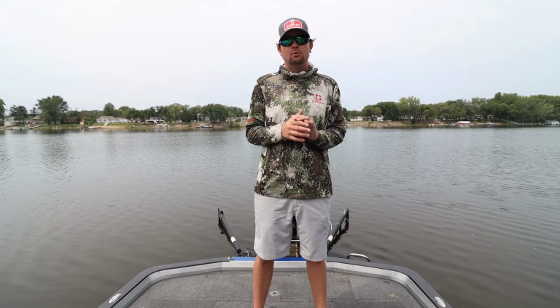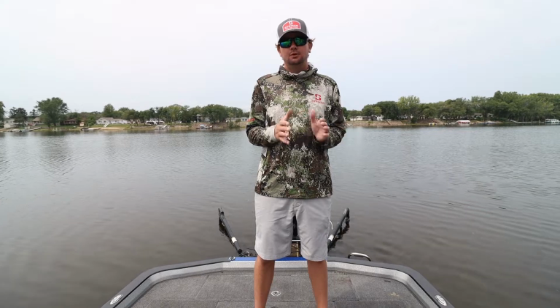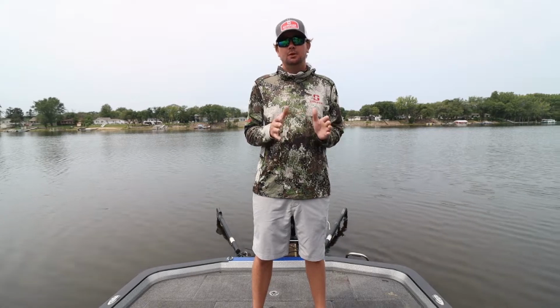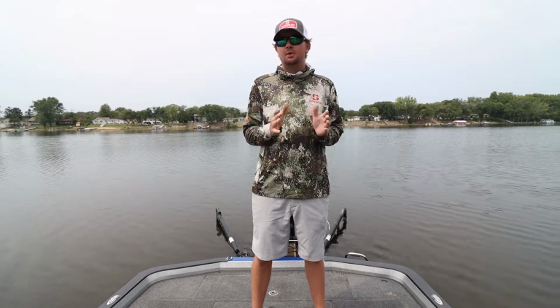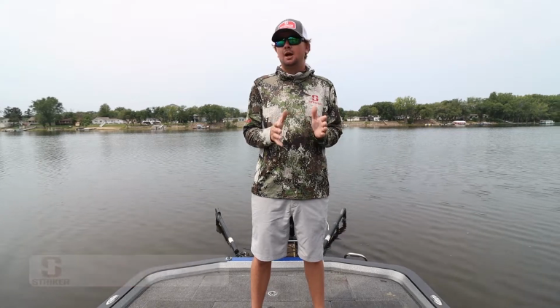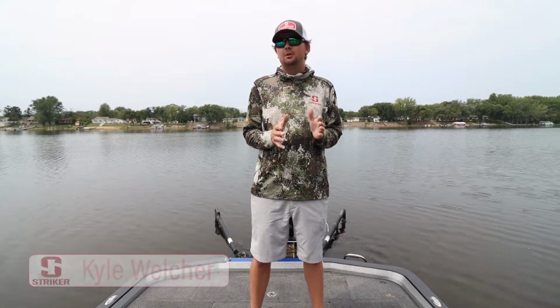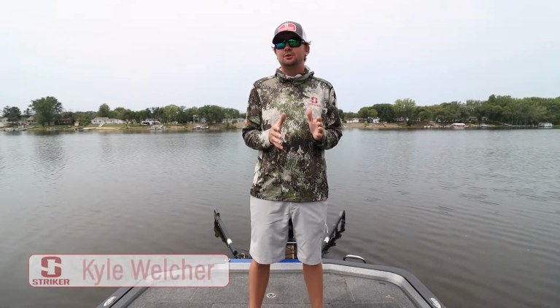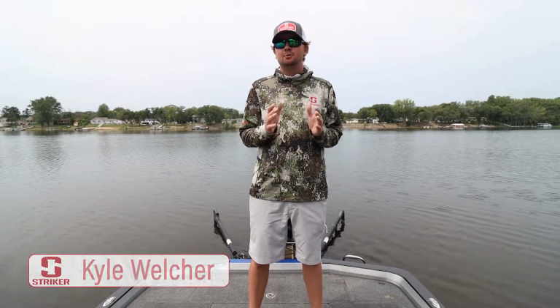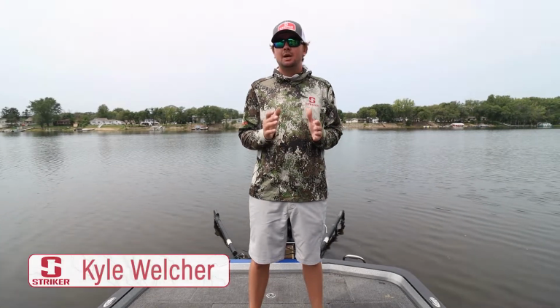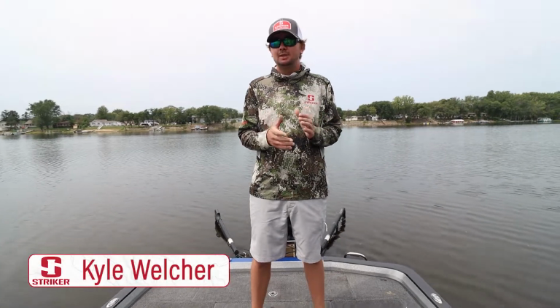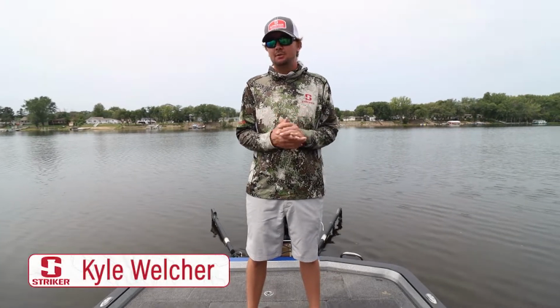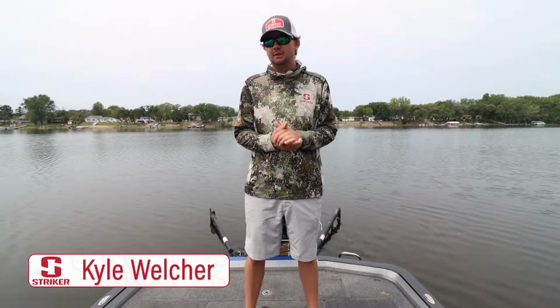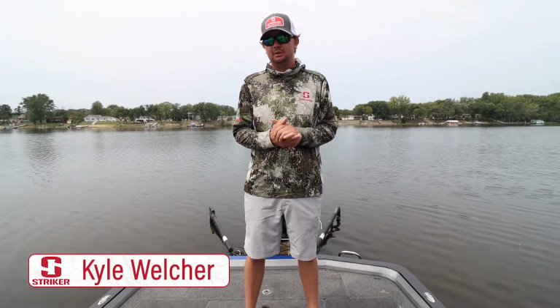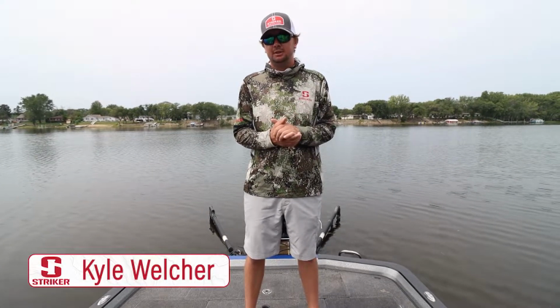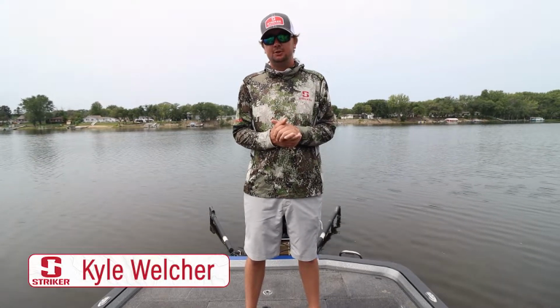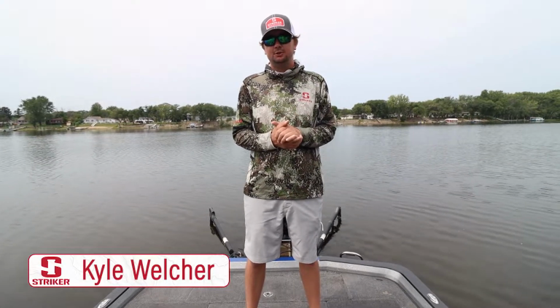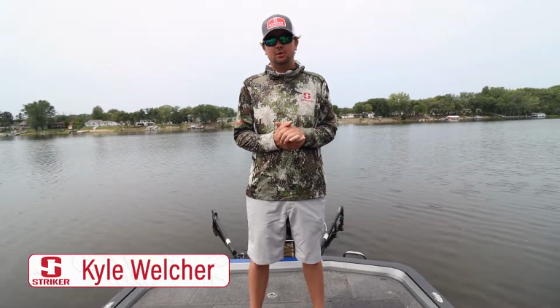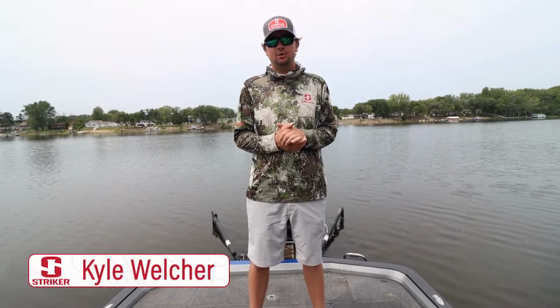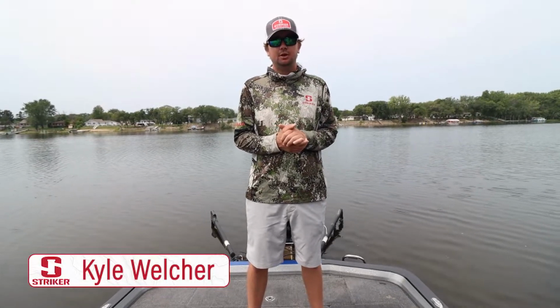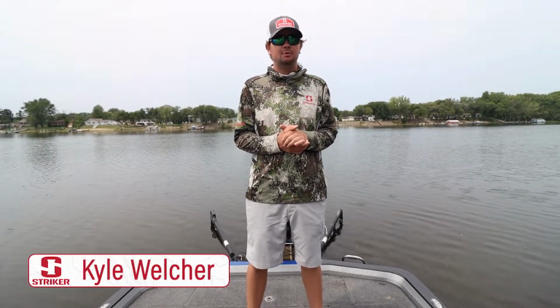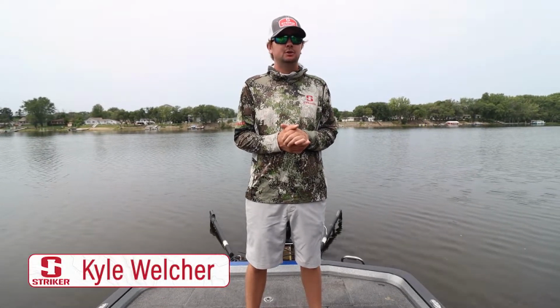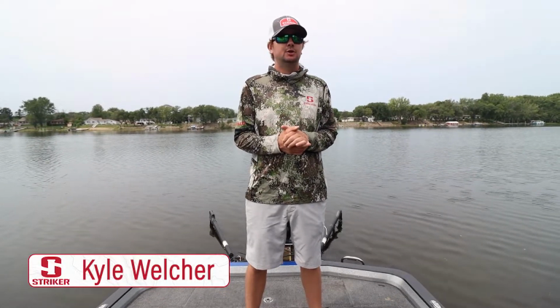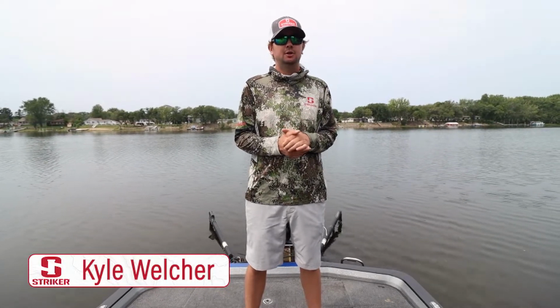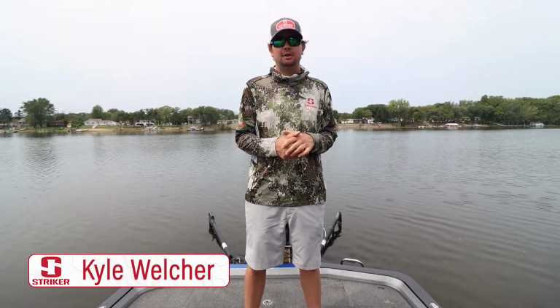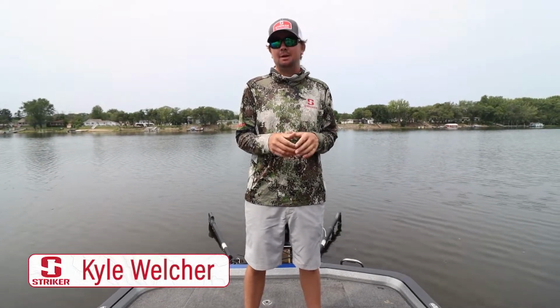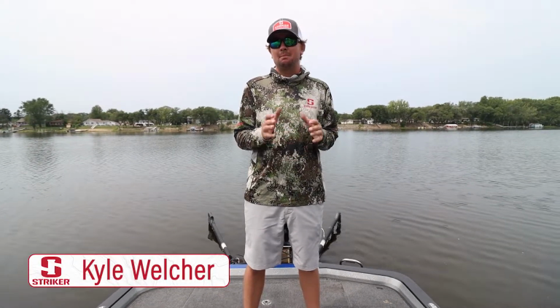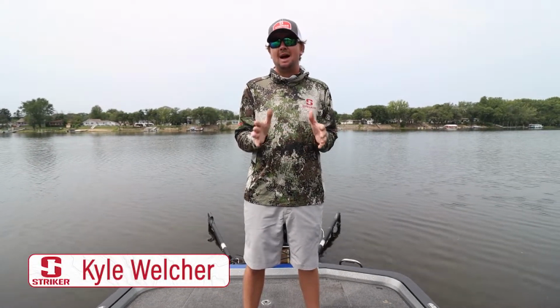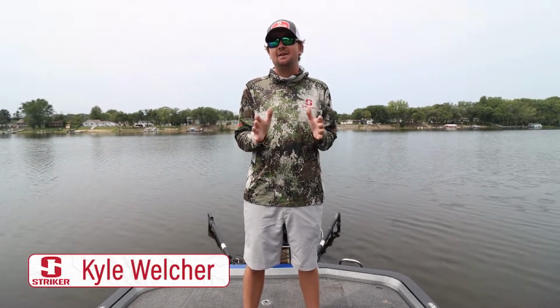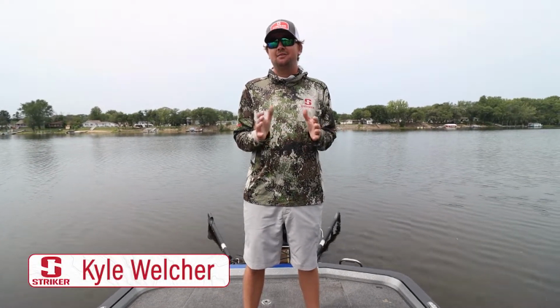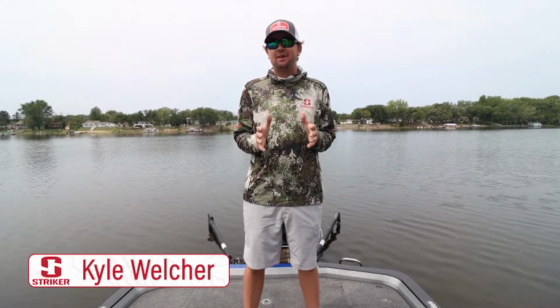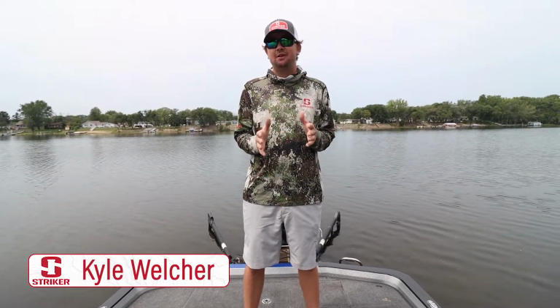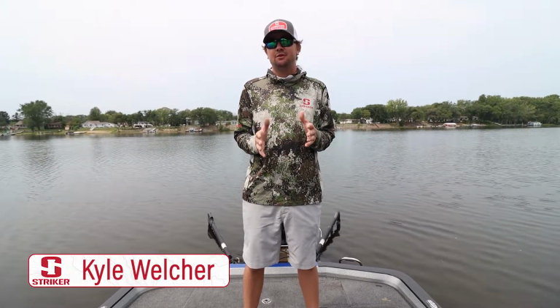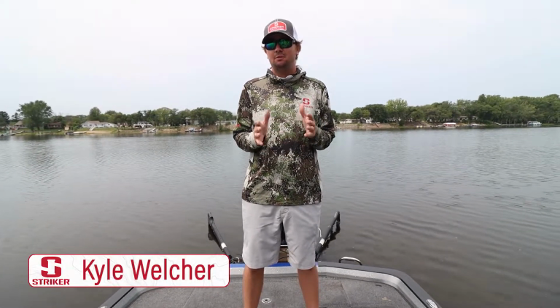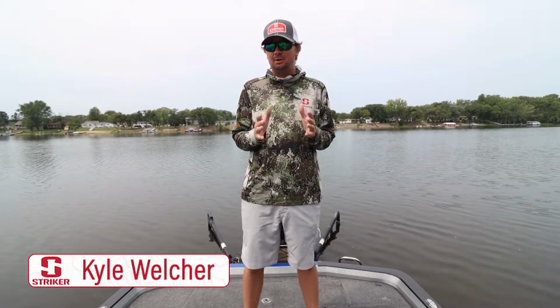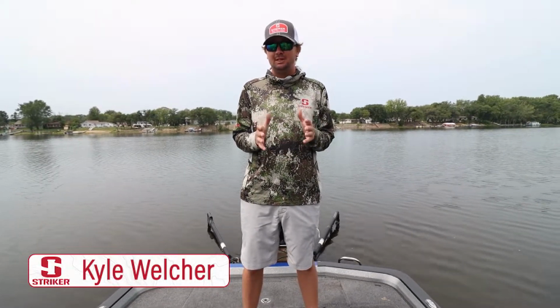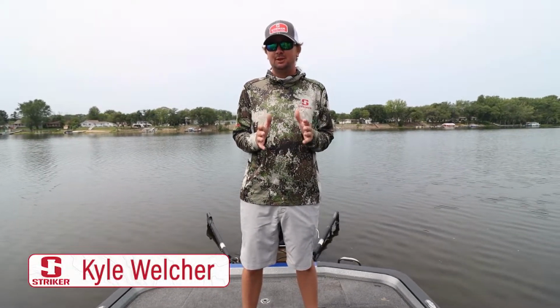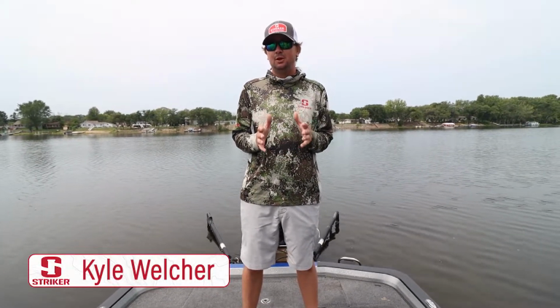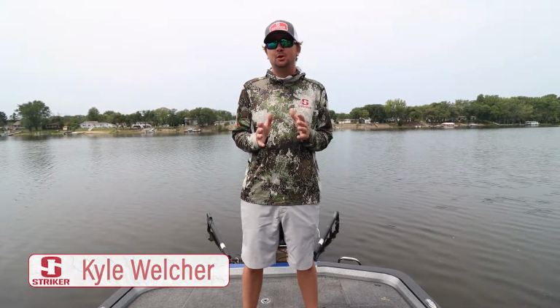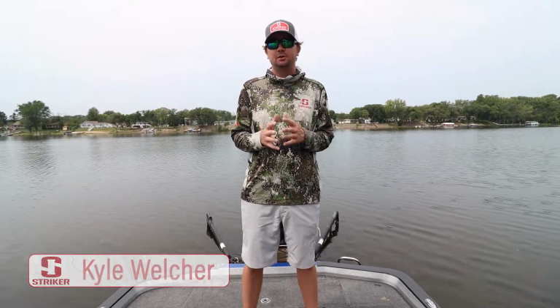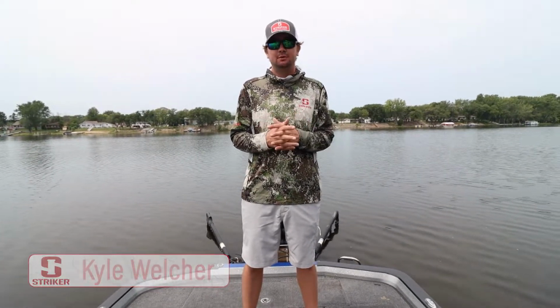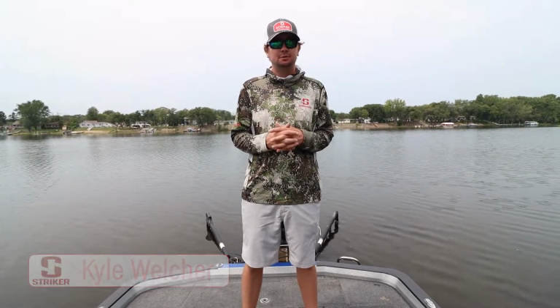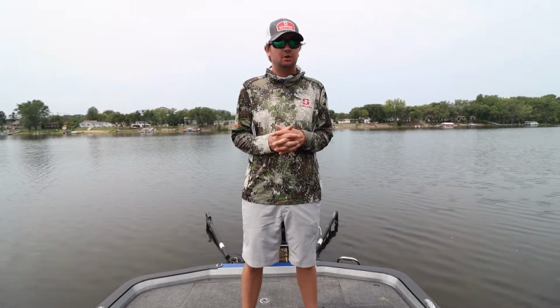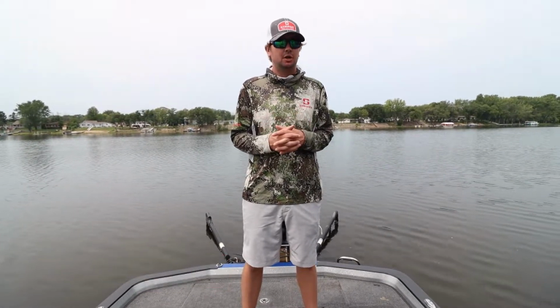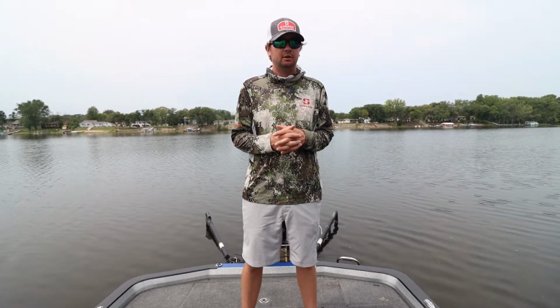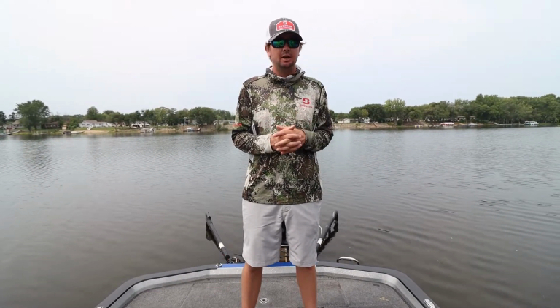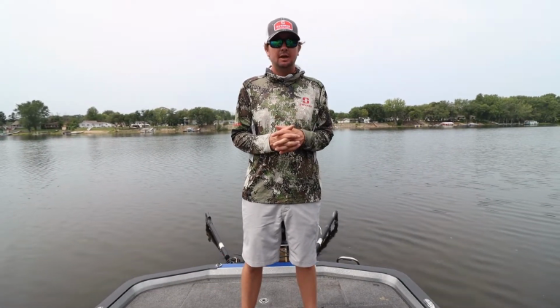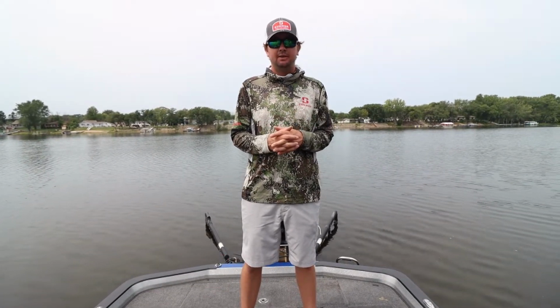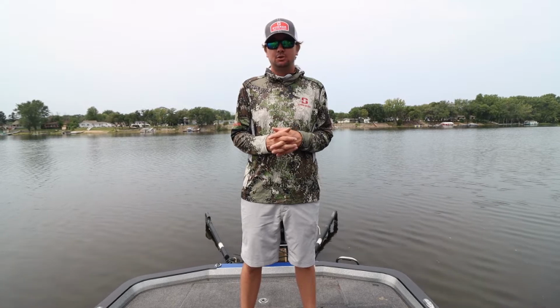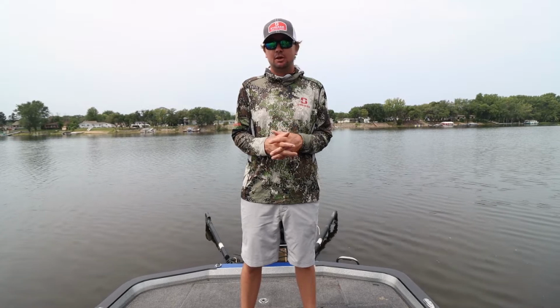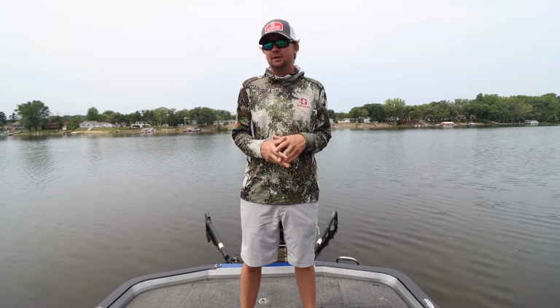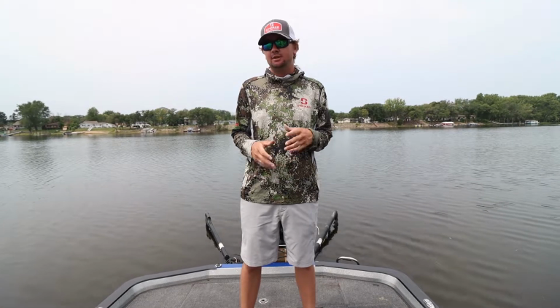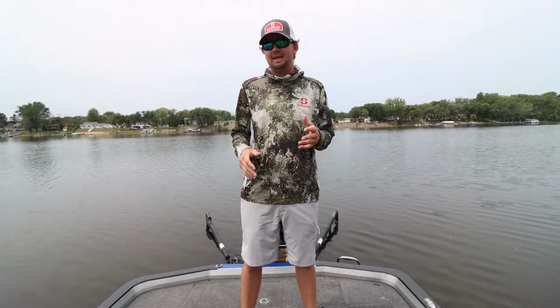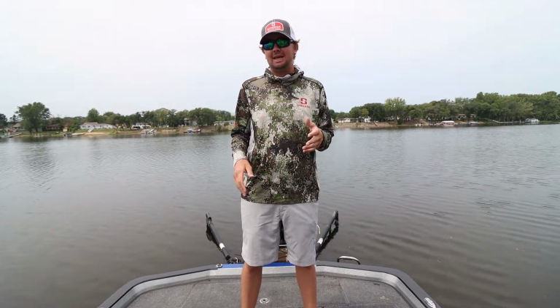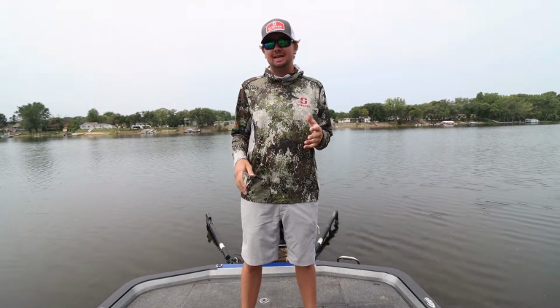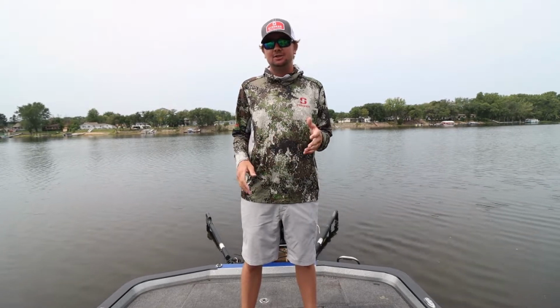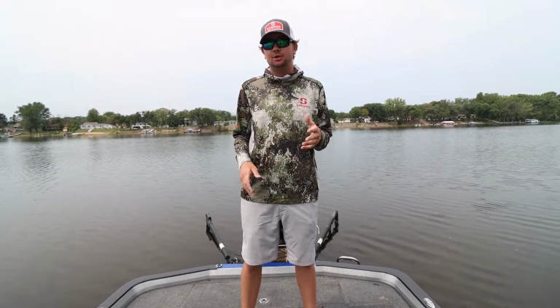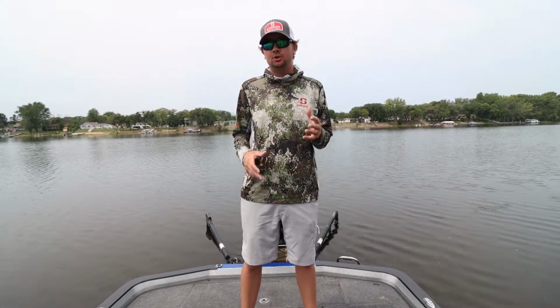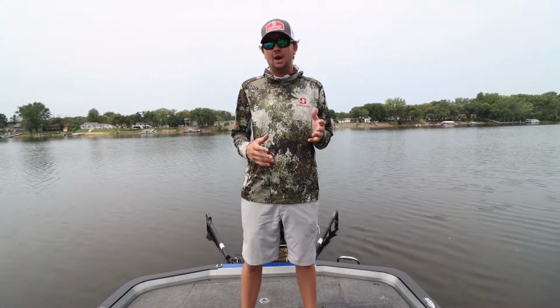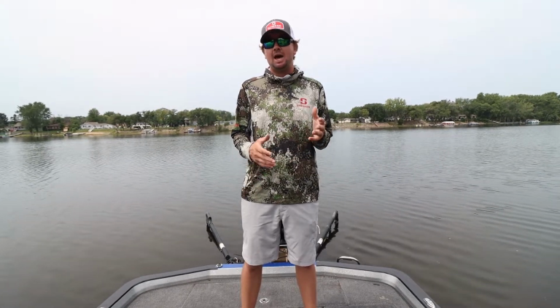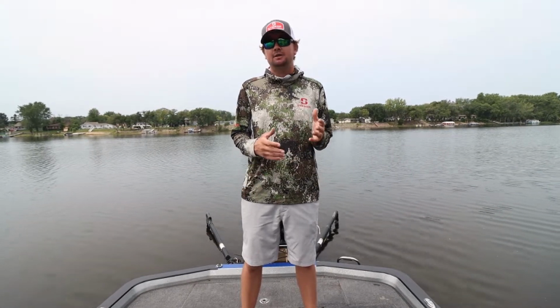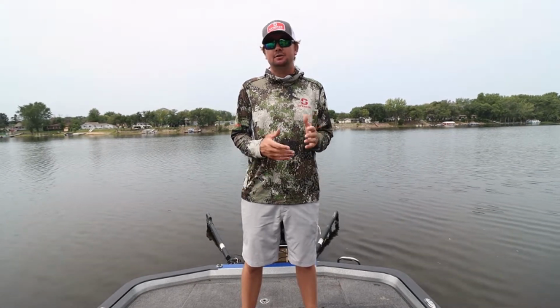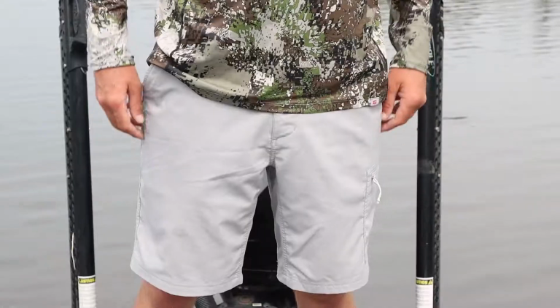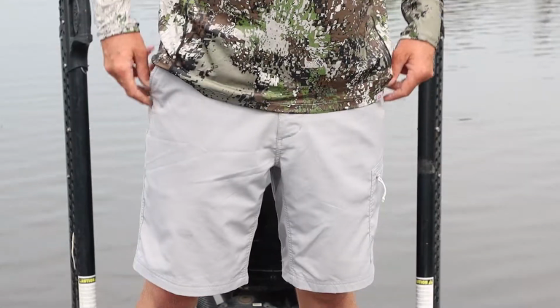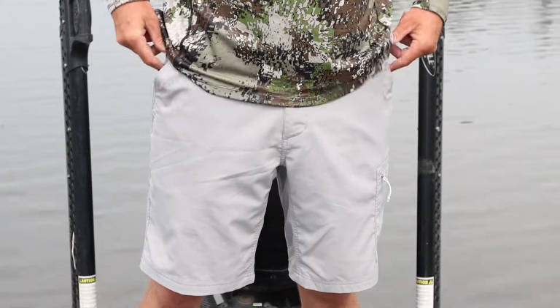What's up? Kyle Welcher, Bass Mash Elite Series Pro here. I'm going to show y'all my favorite piece of clothing from Stryker. This right here is the X2 Active Shorts.